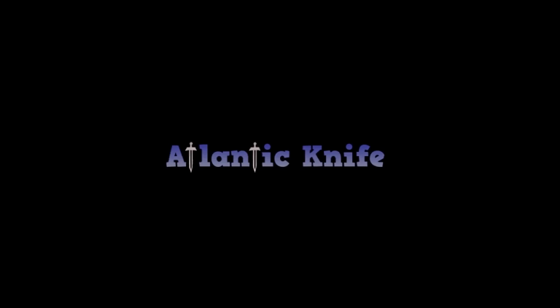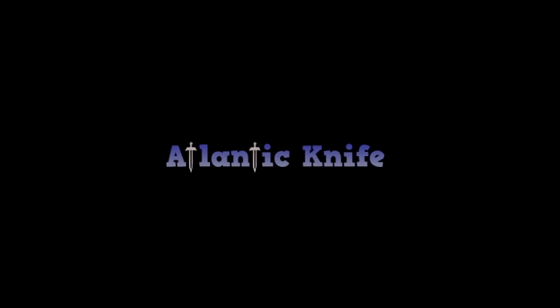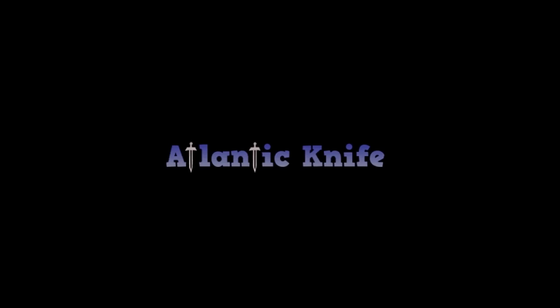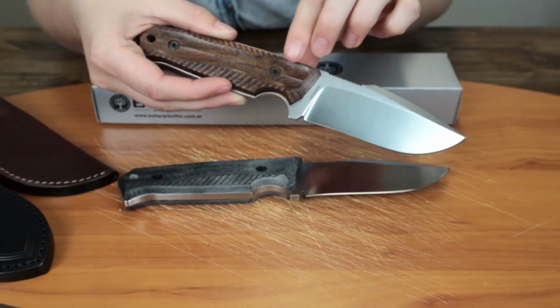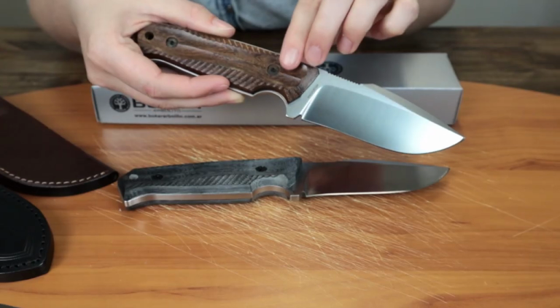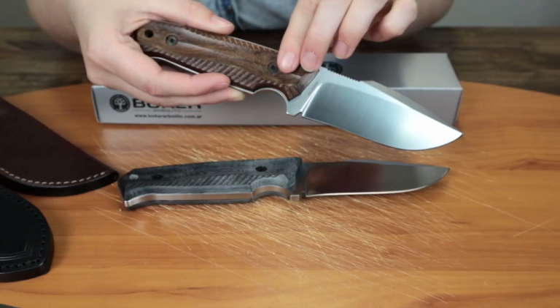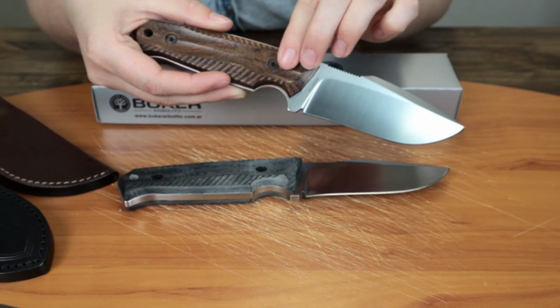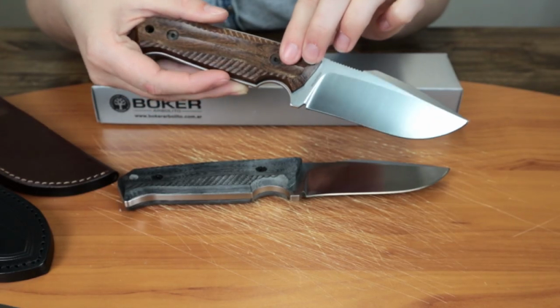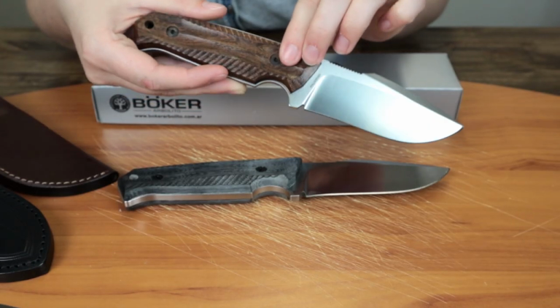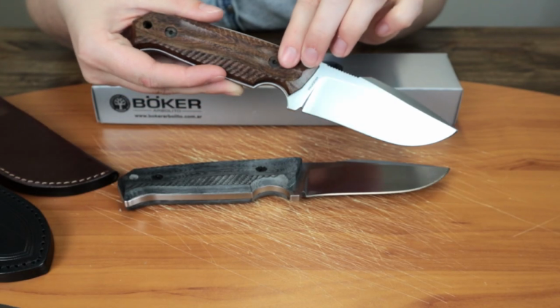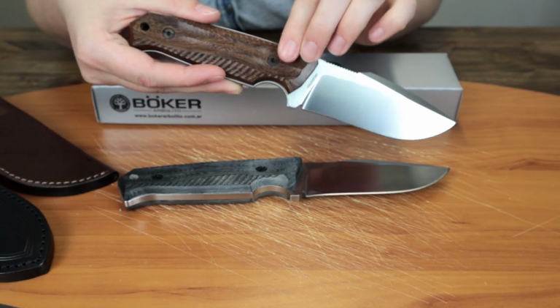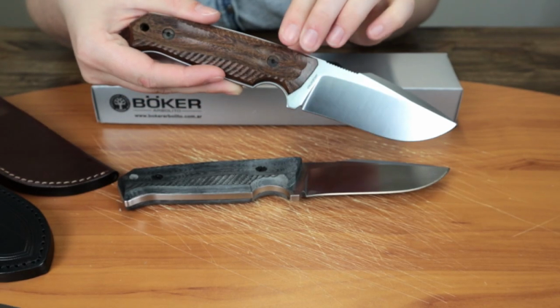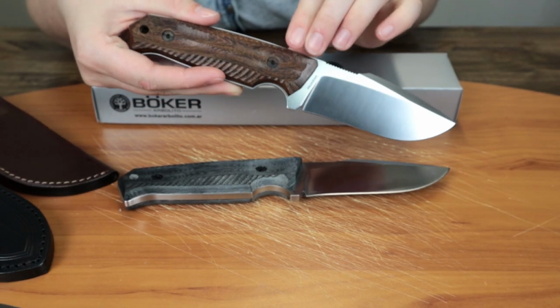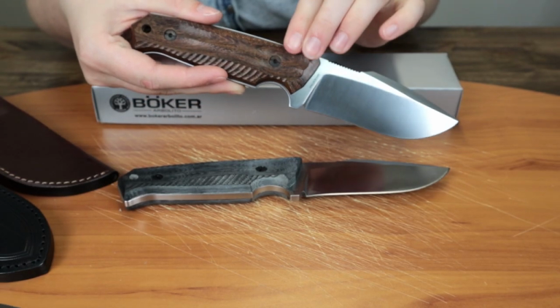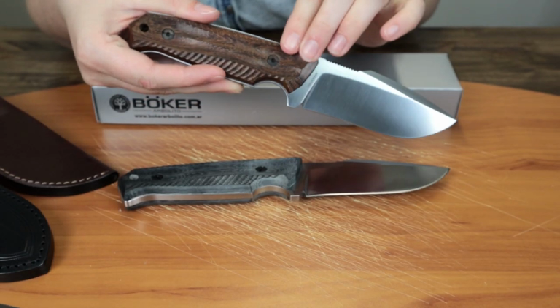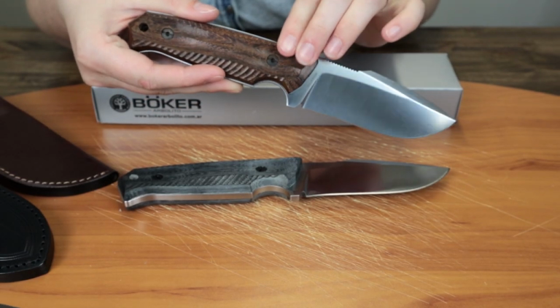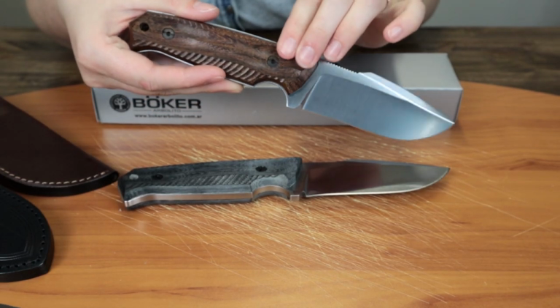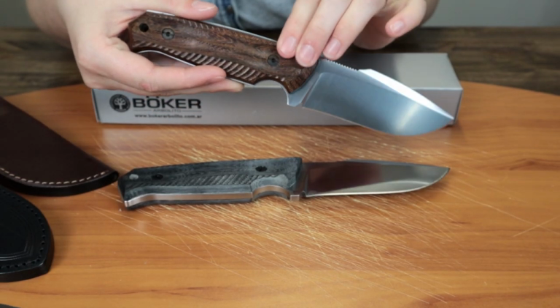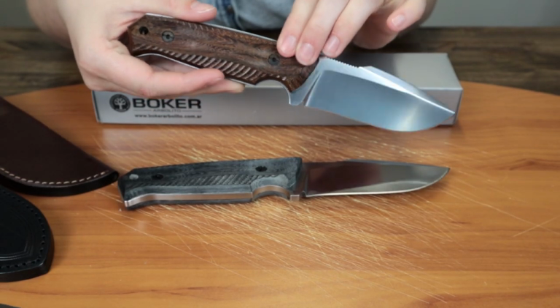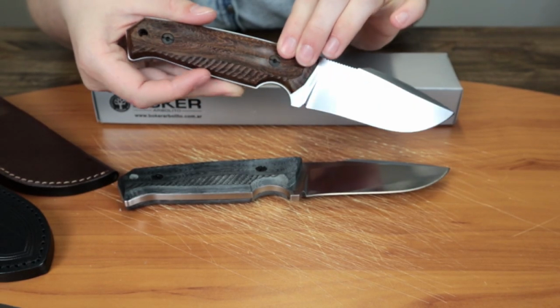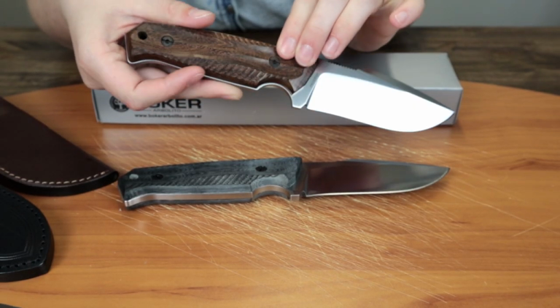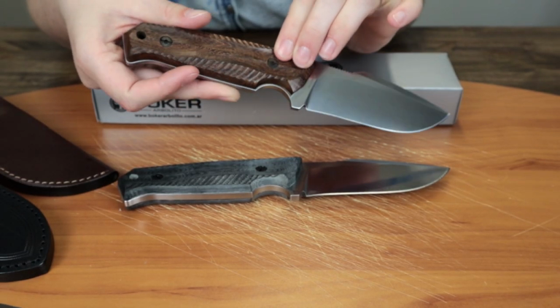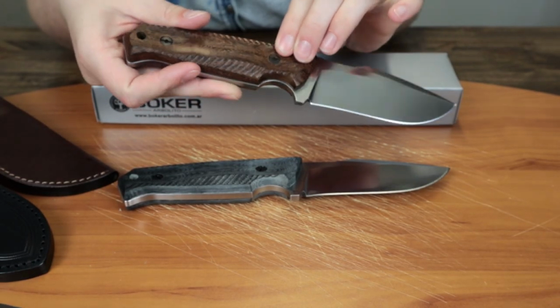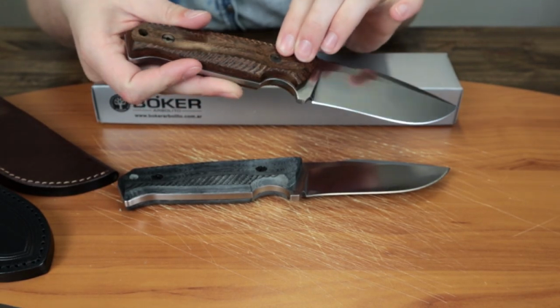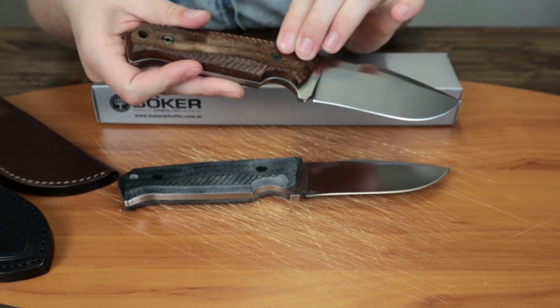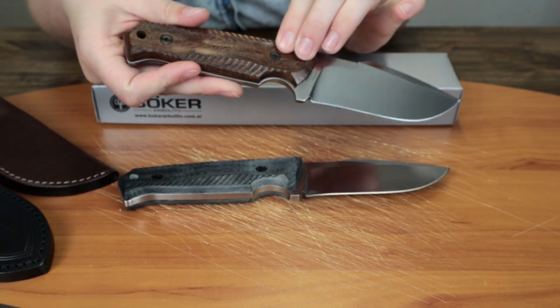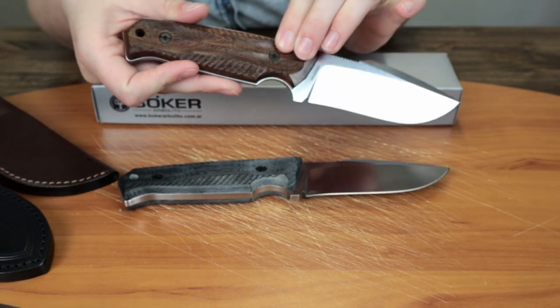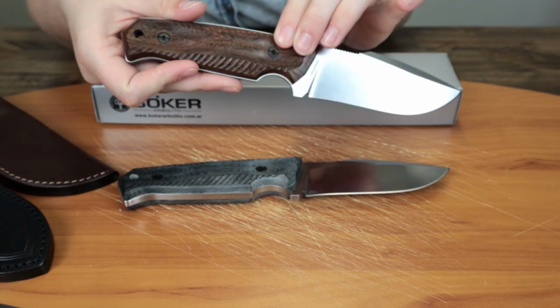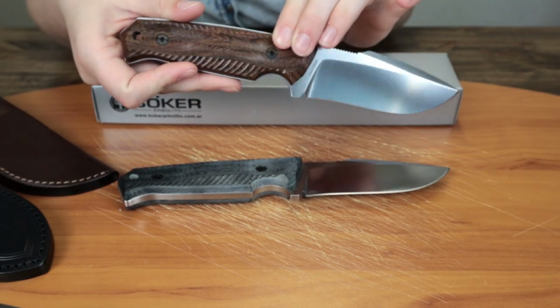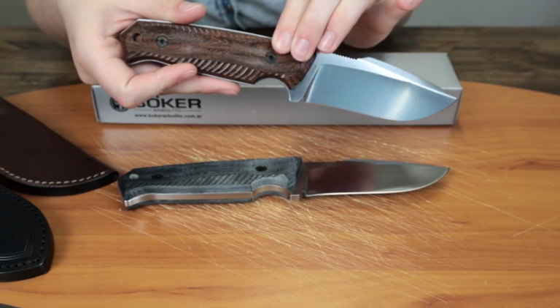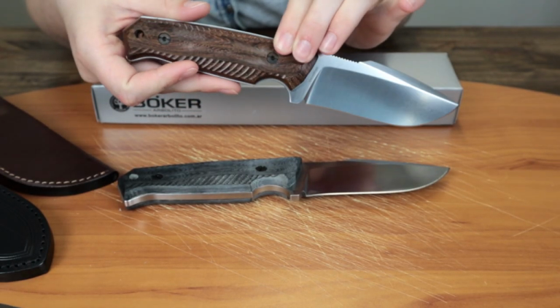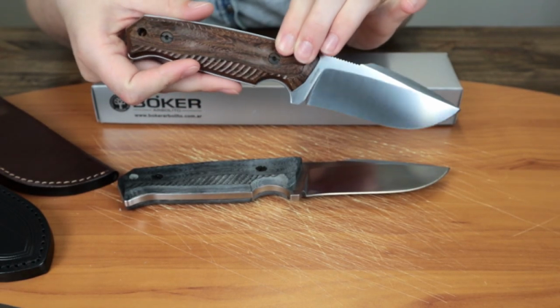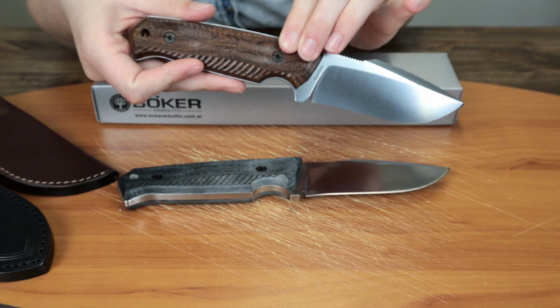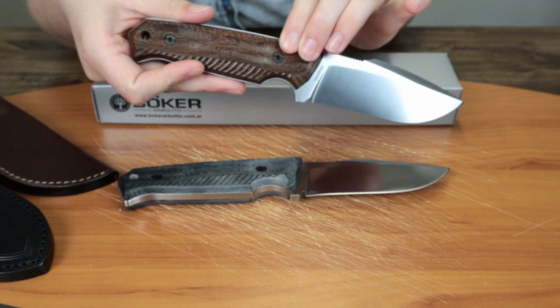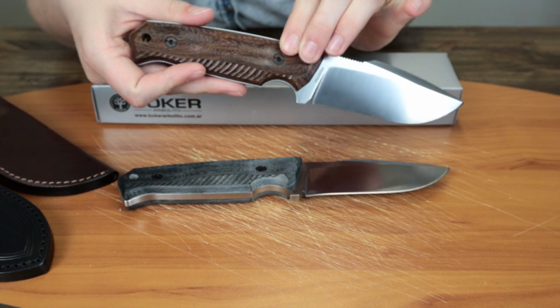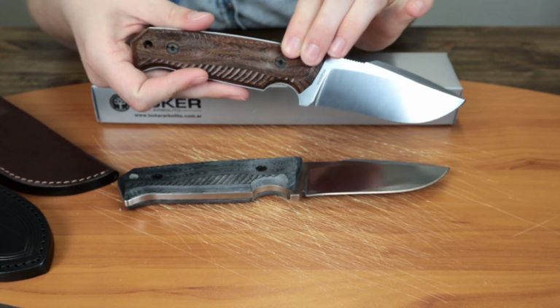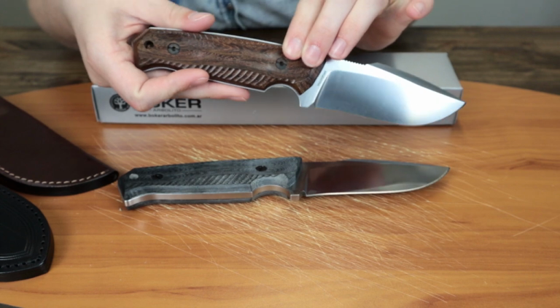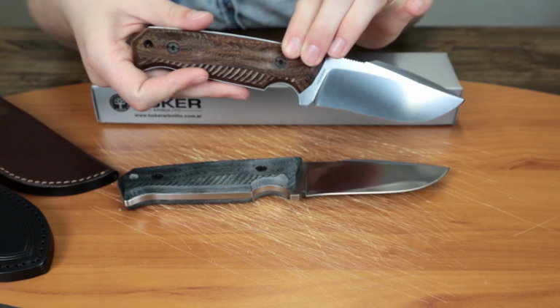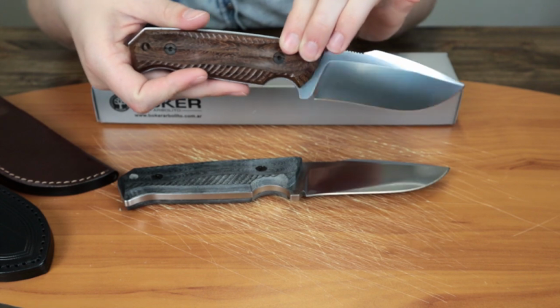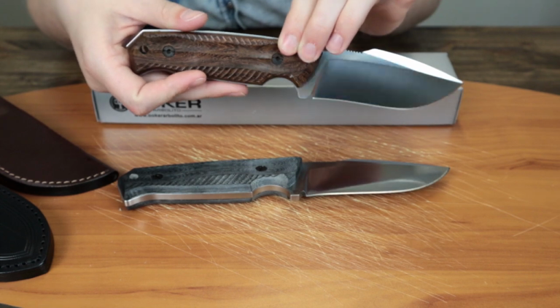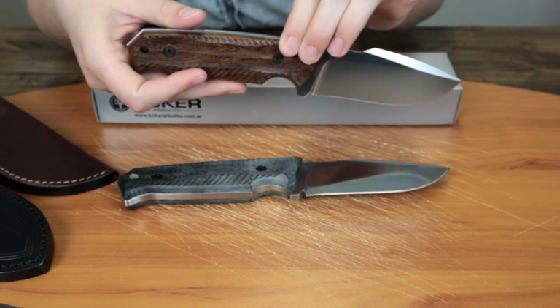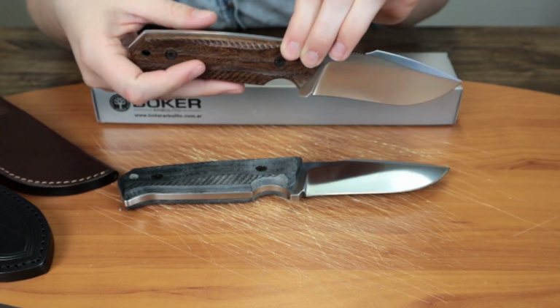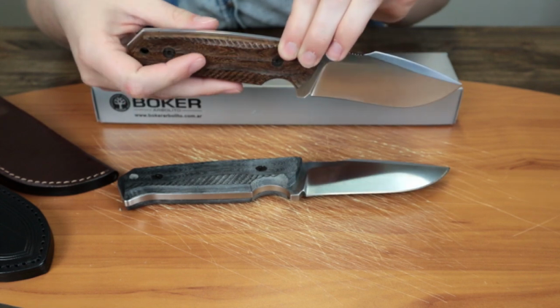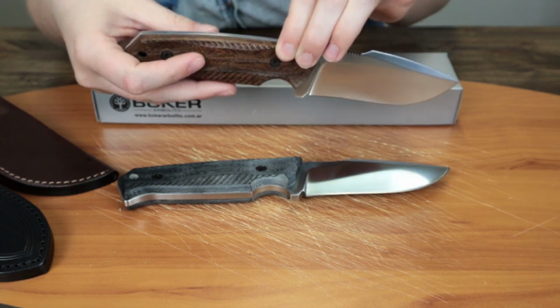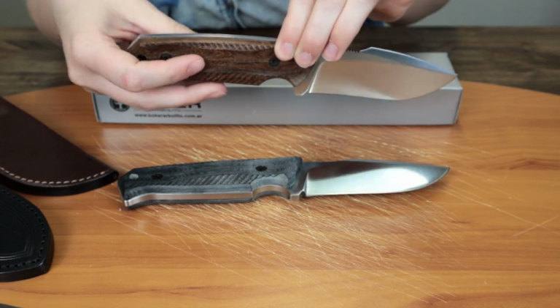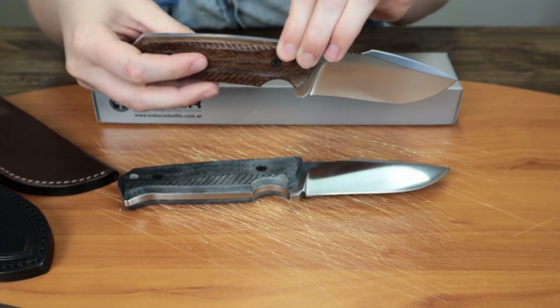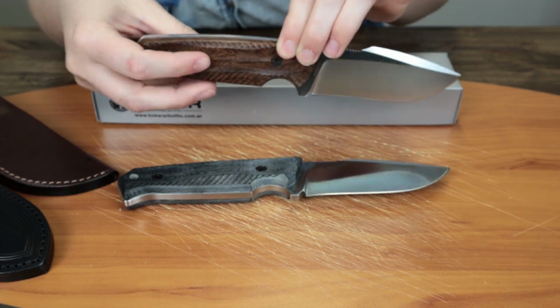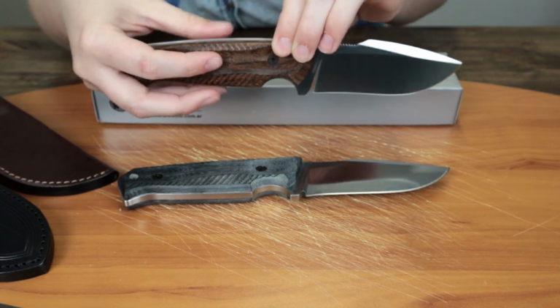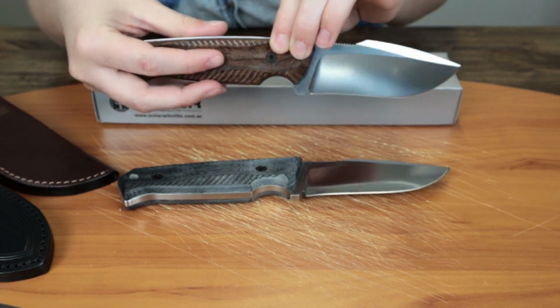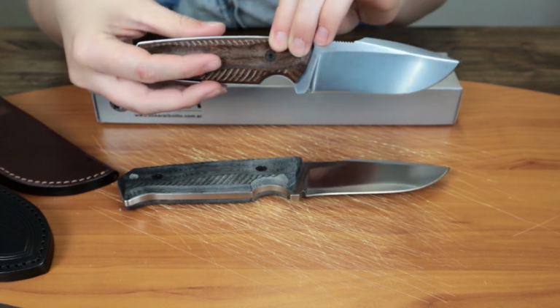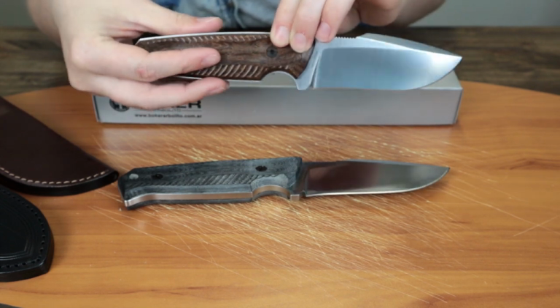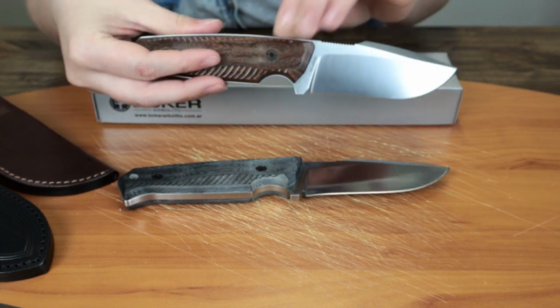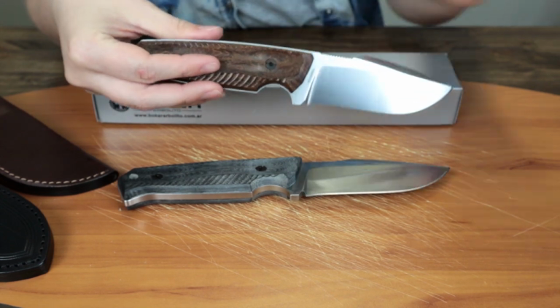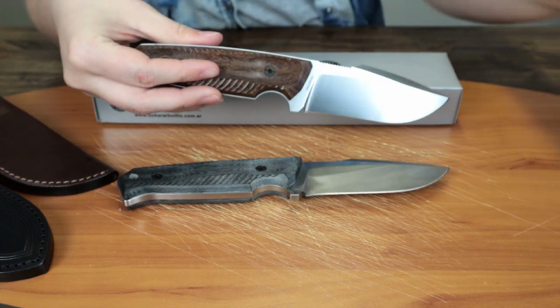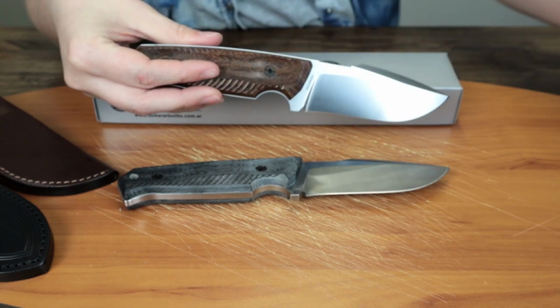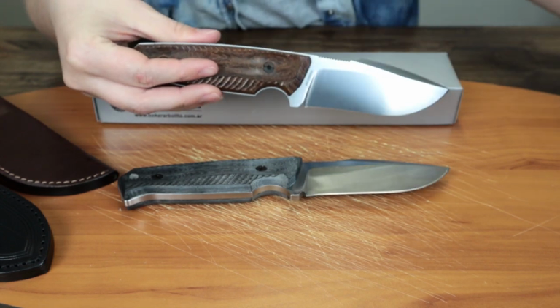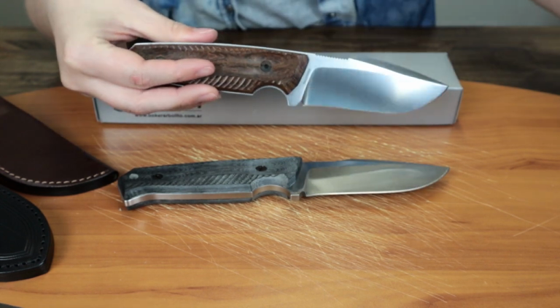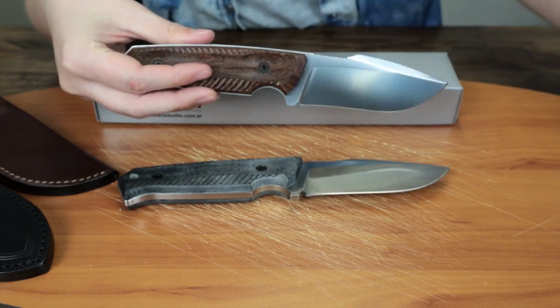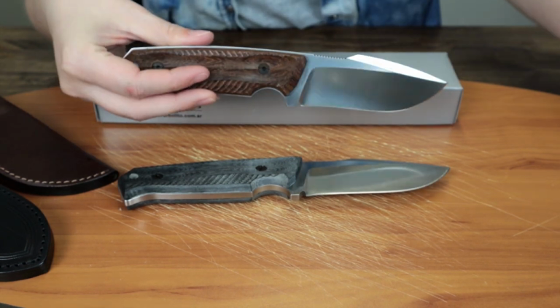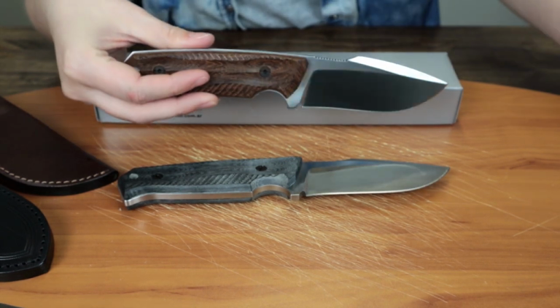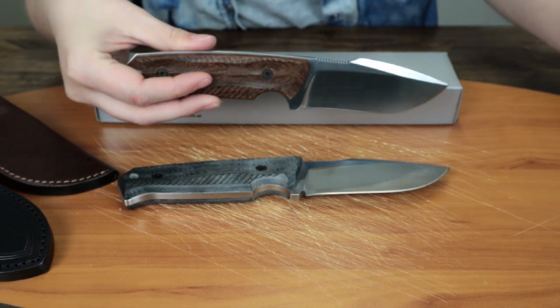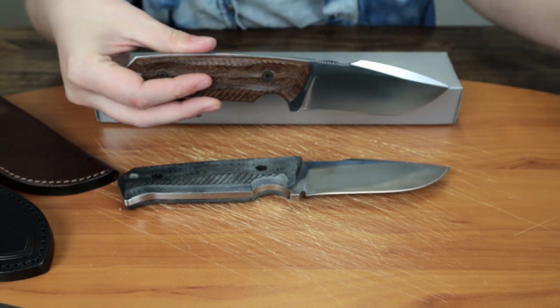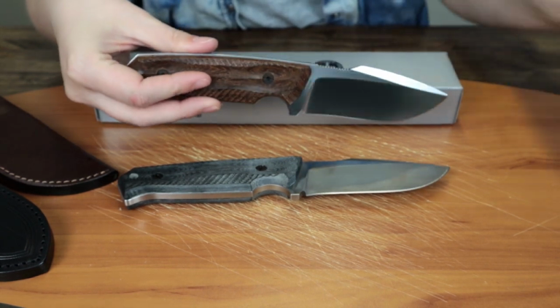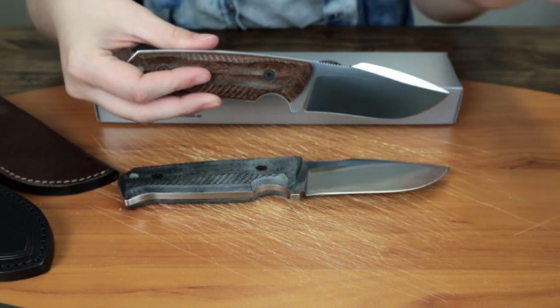And we're back fellow knife enthusiasts. Jess Jewel here from Atlantic Knife, and today we are doing the Boker Bison.